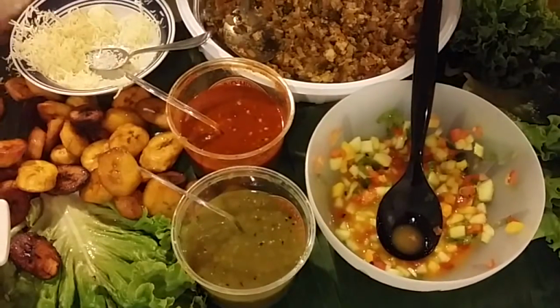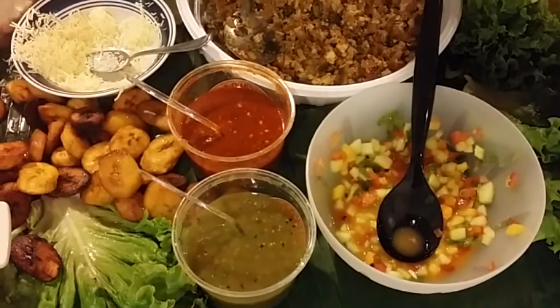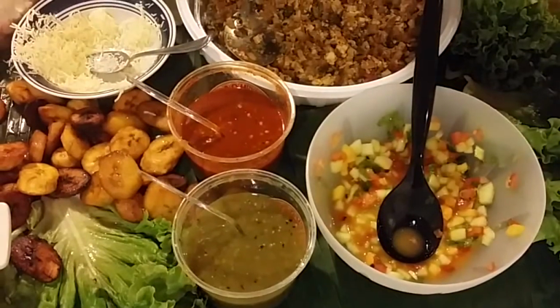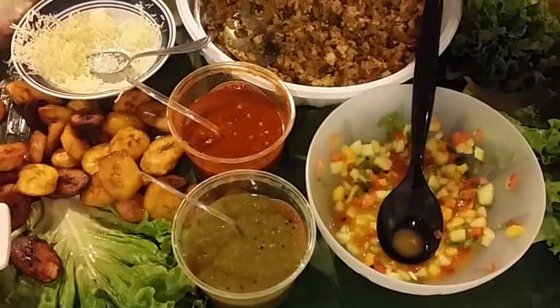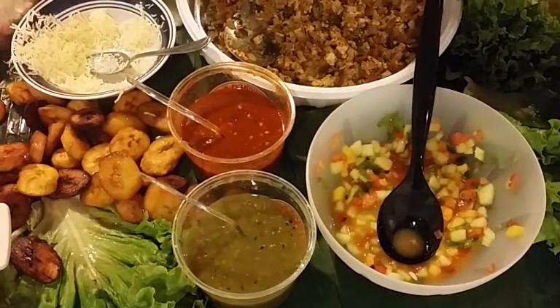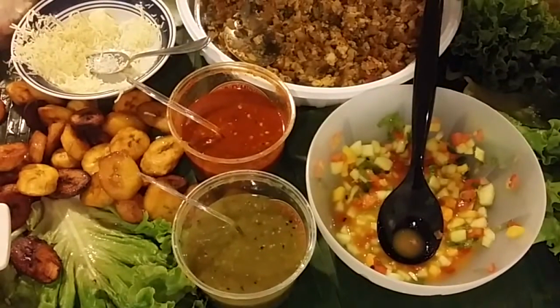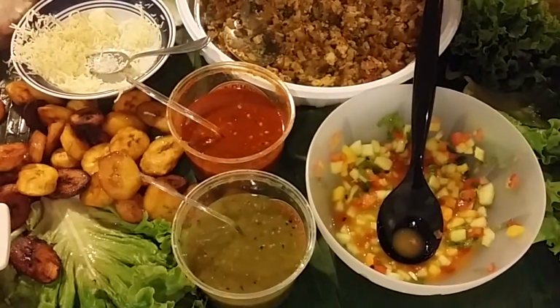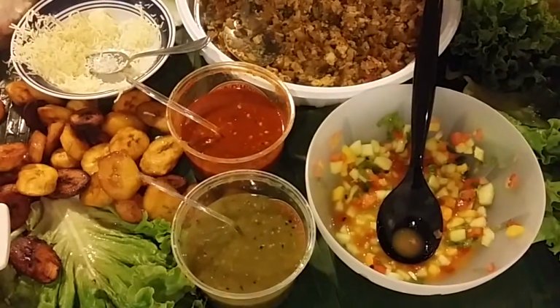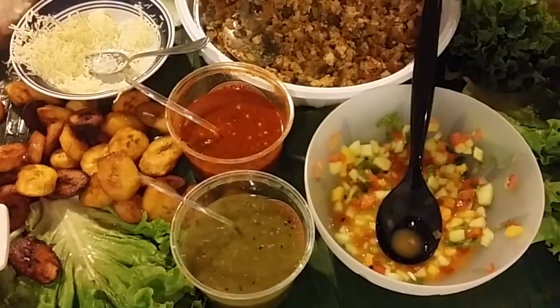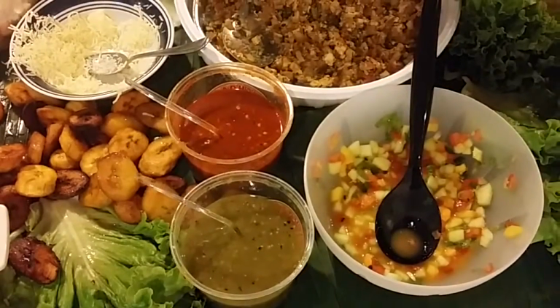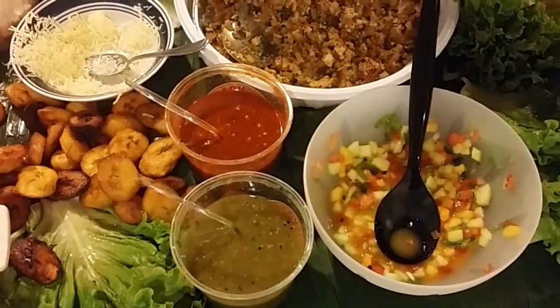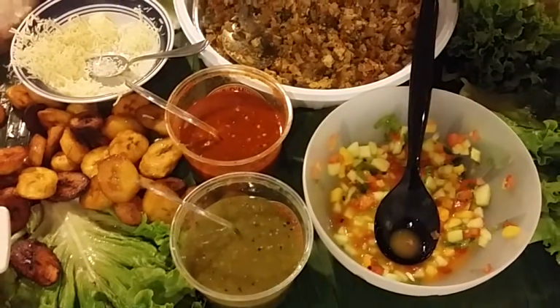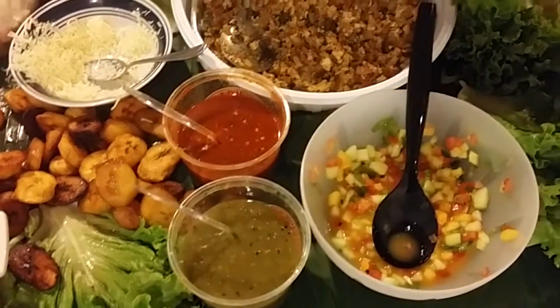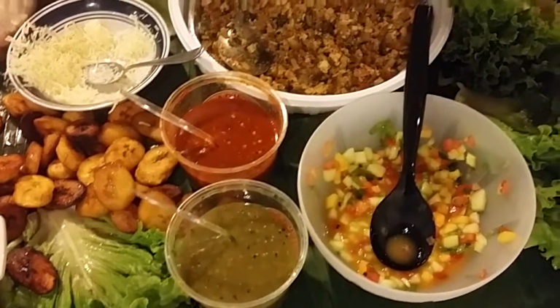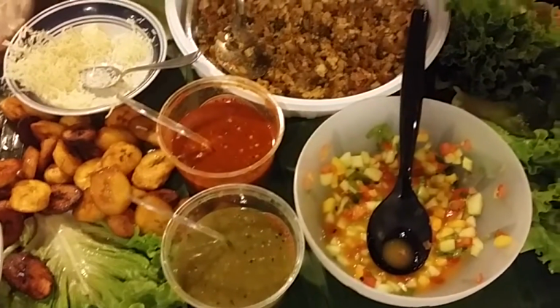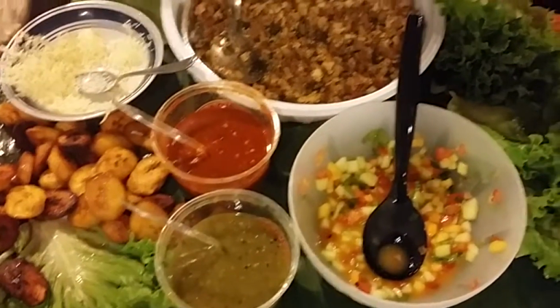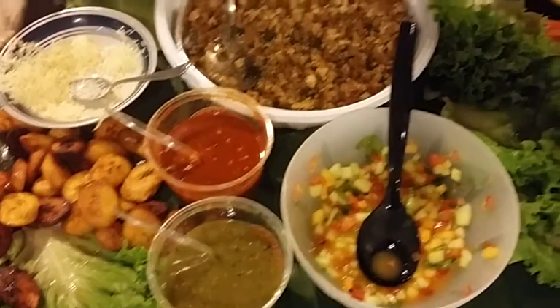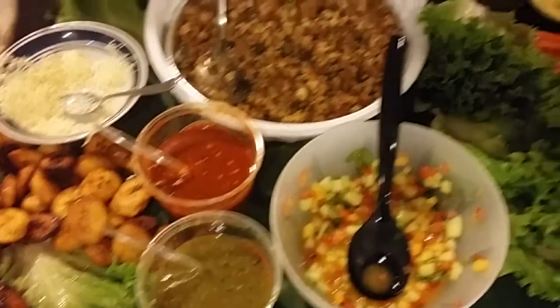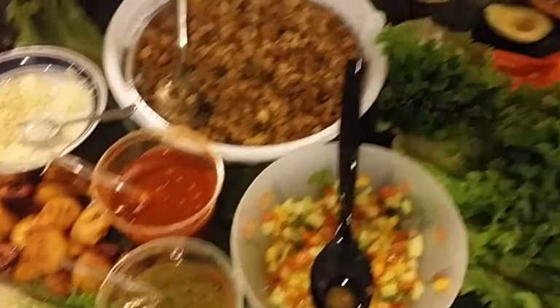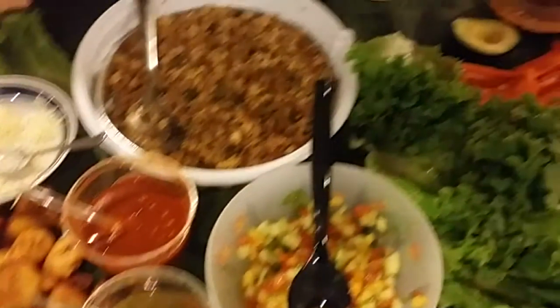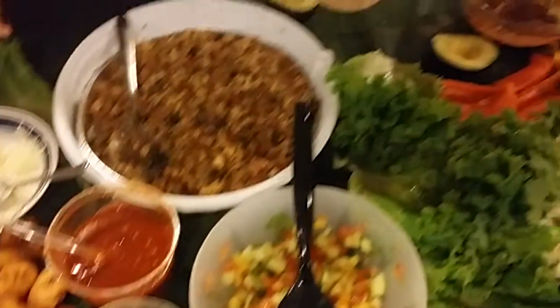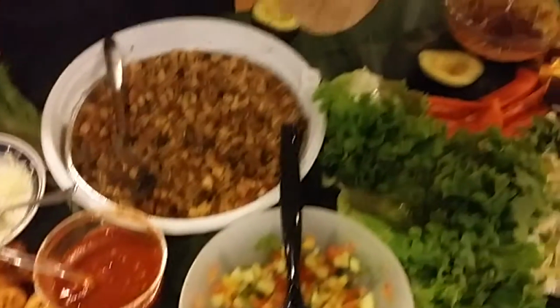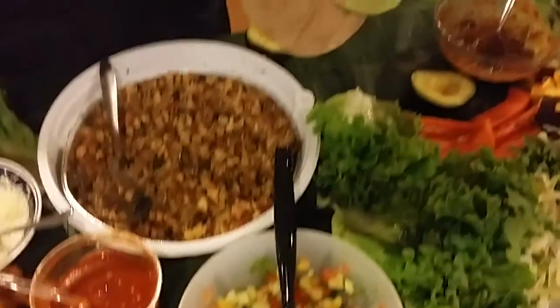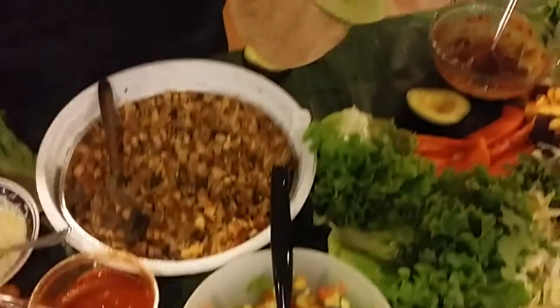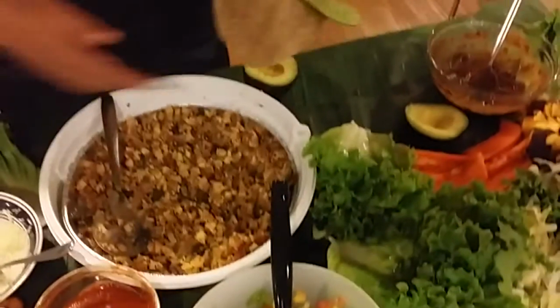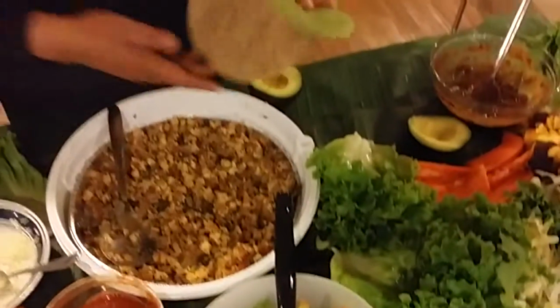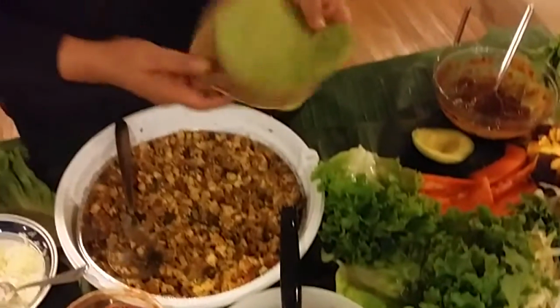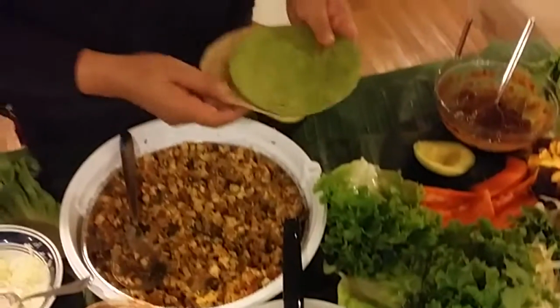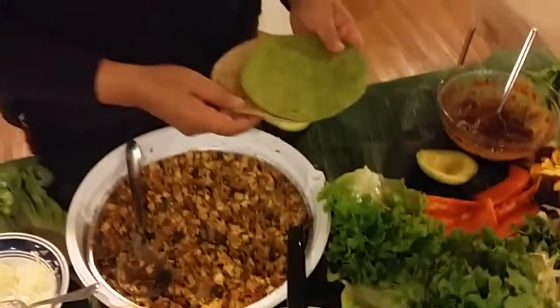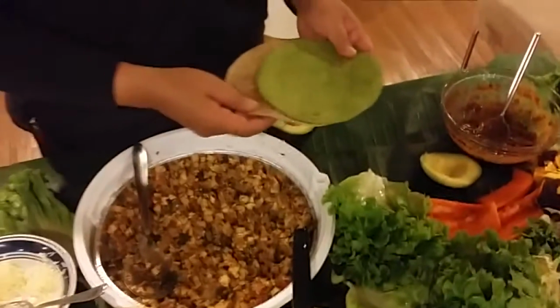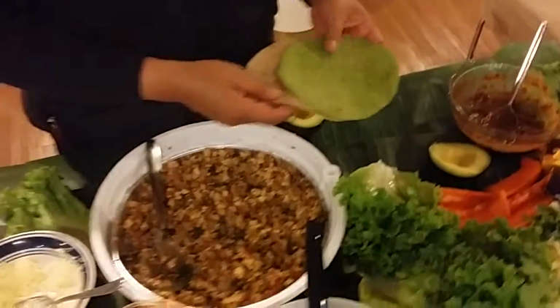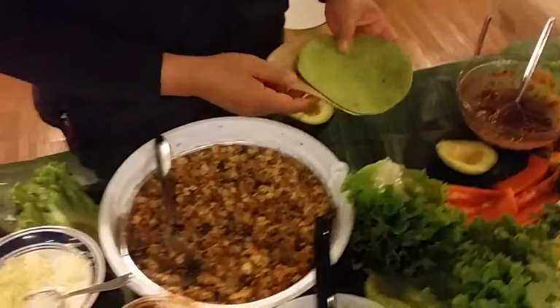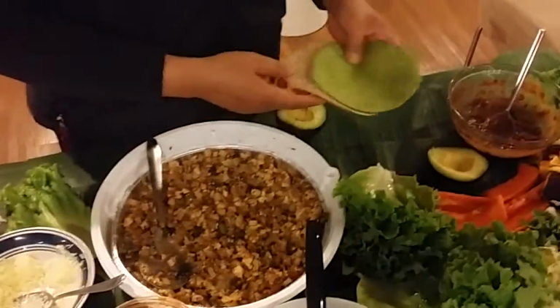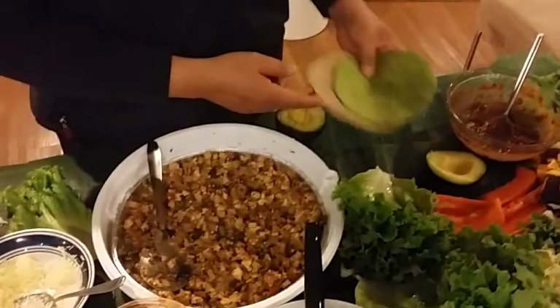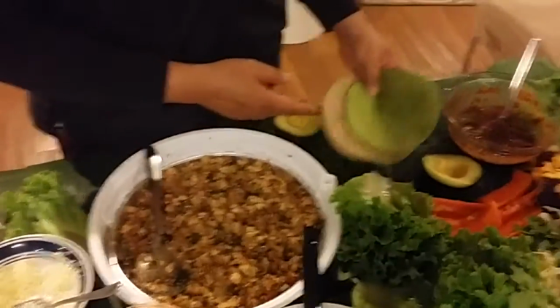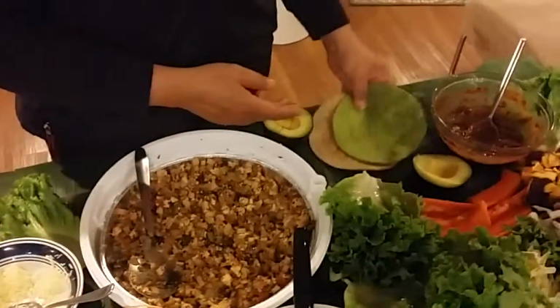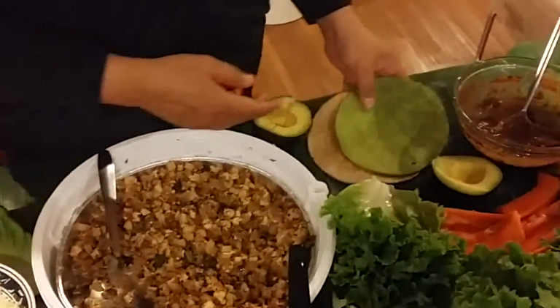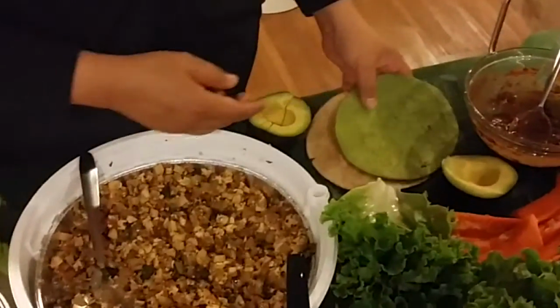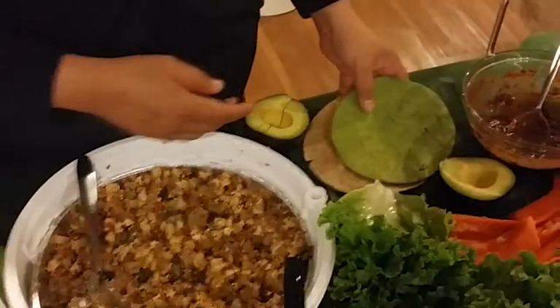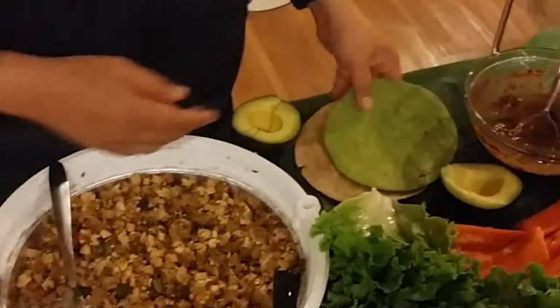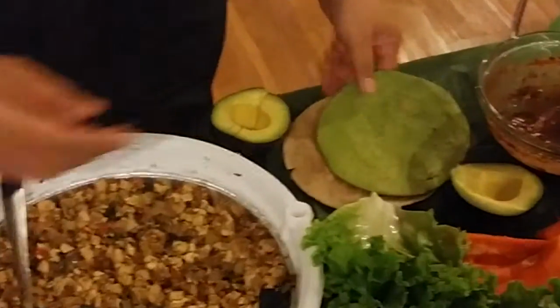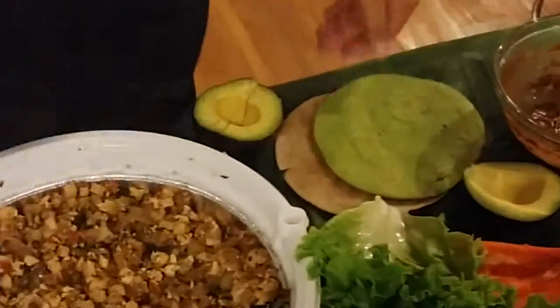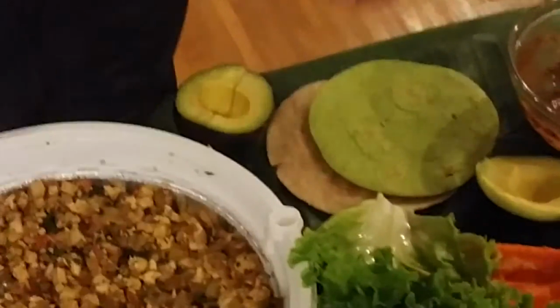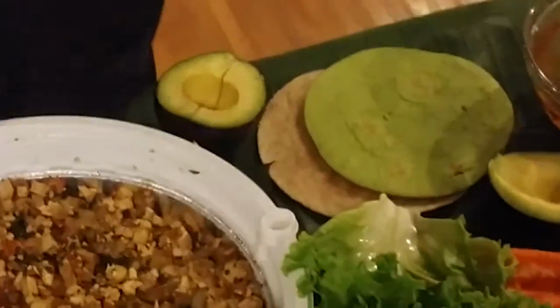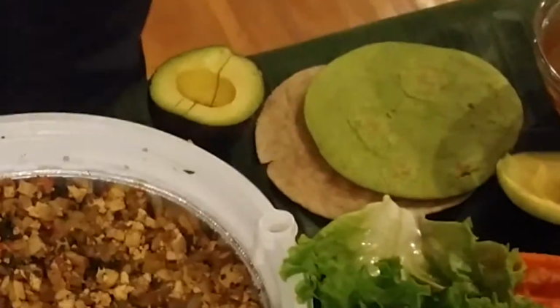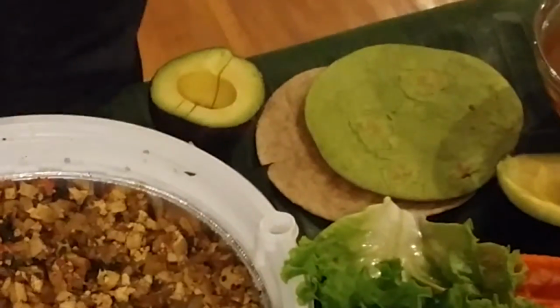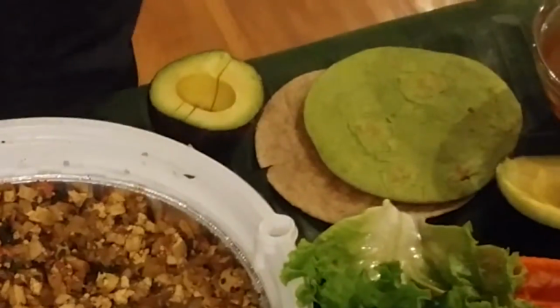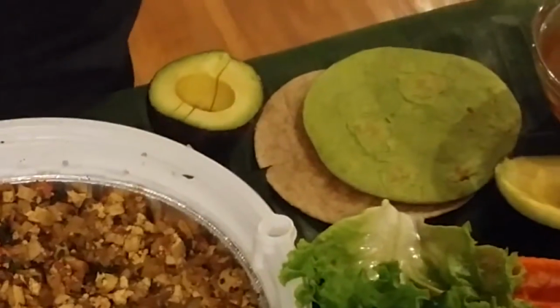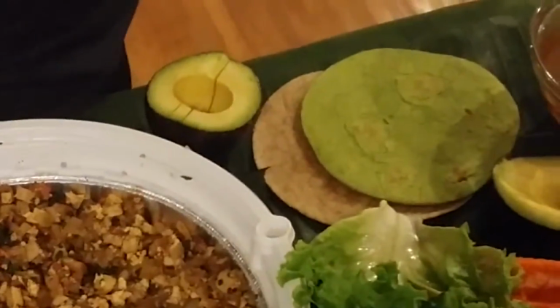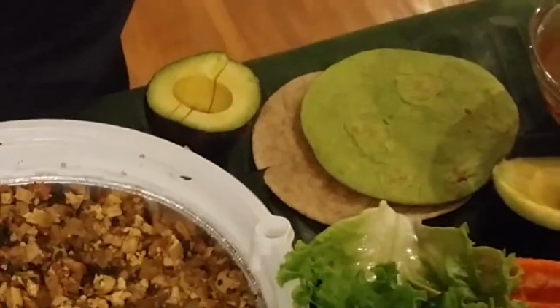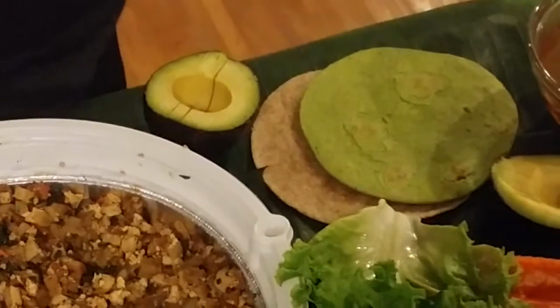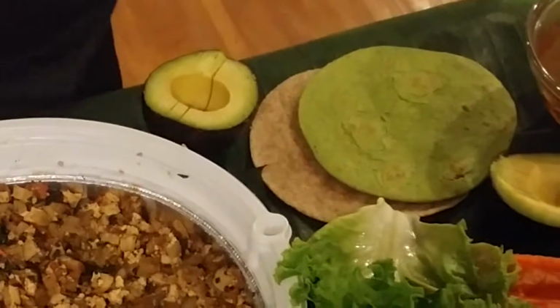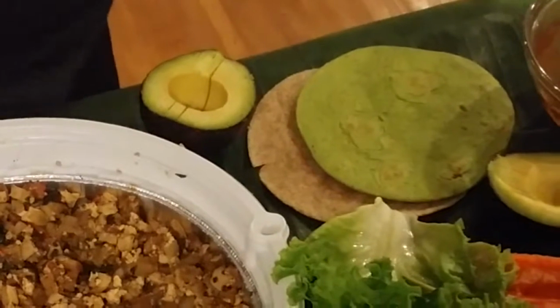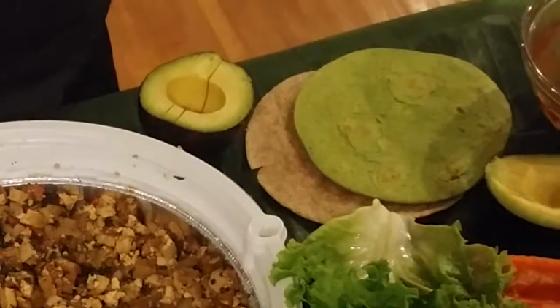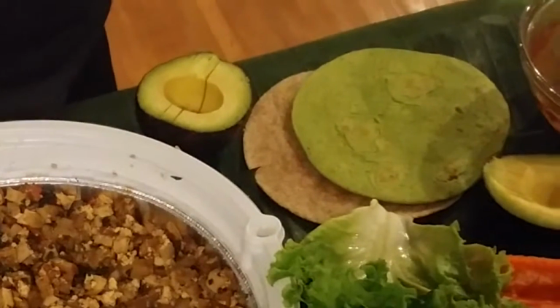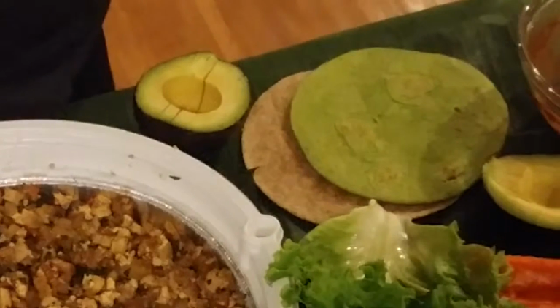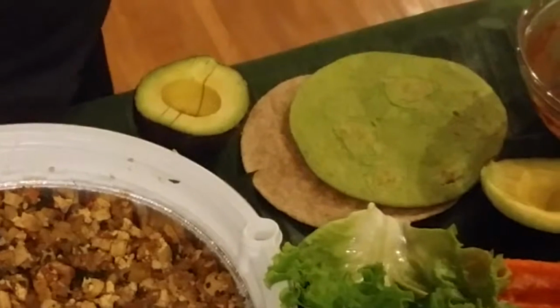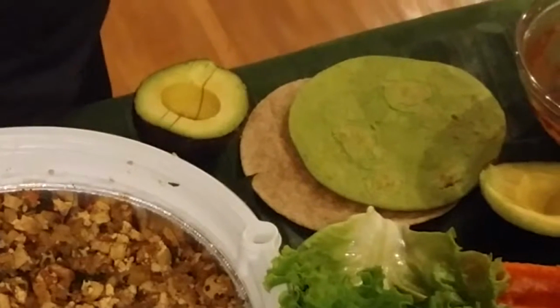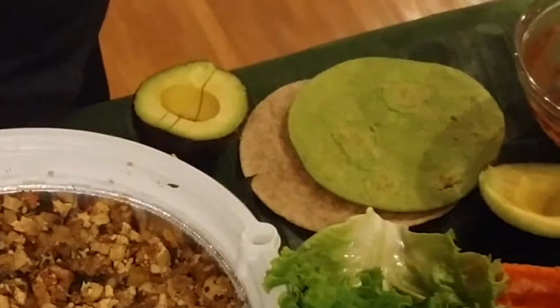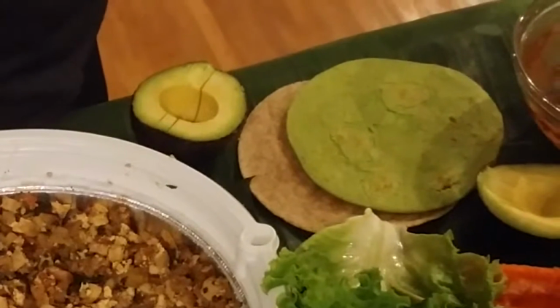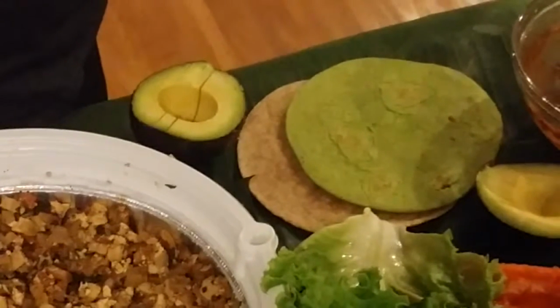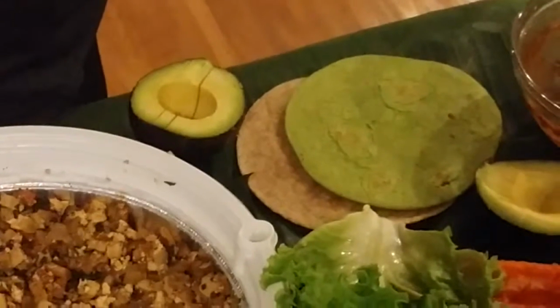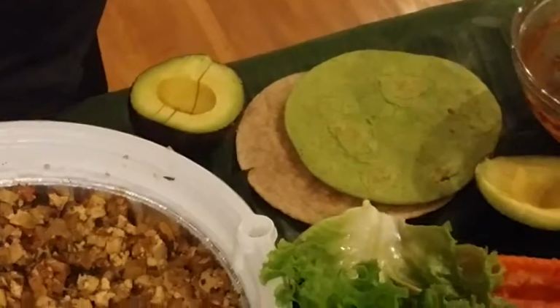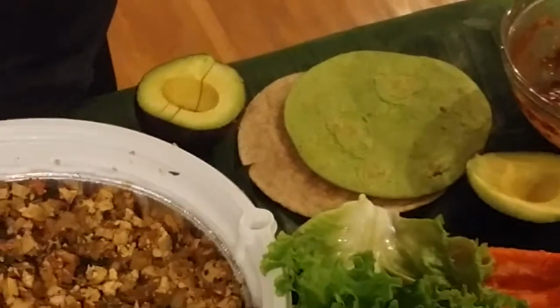So here is our tortilla flour, and we also have crispy tortillas.